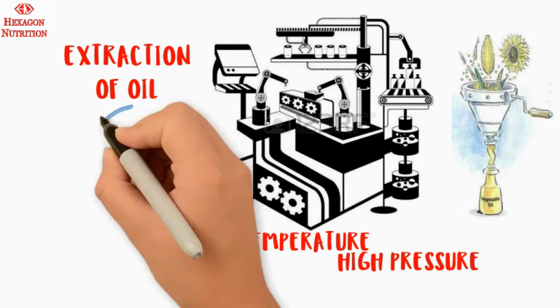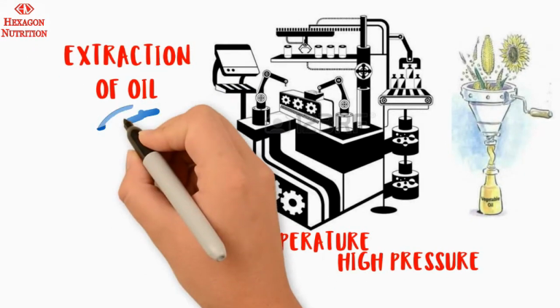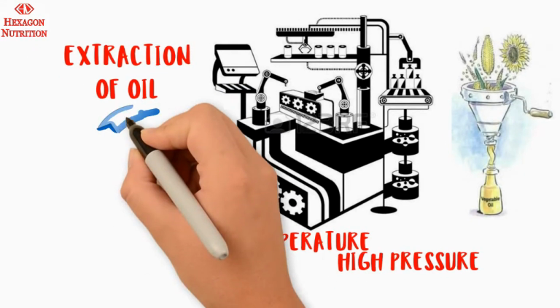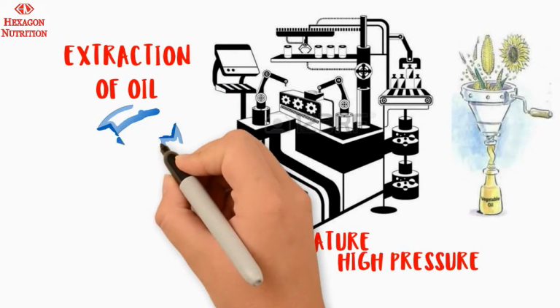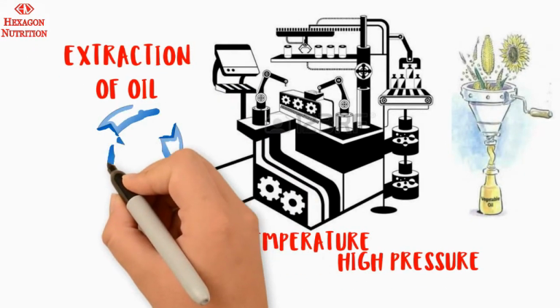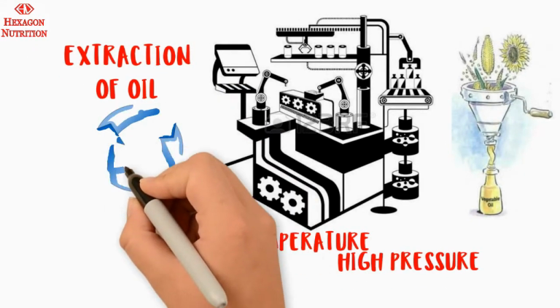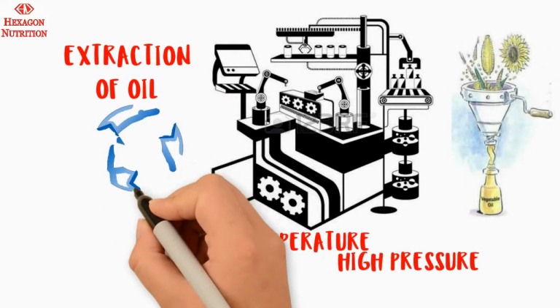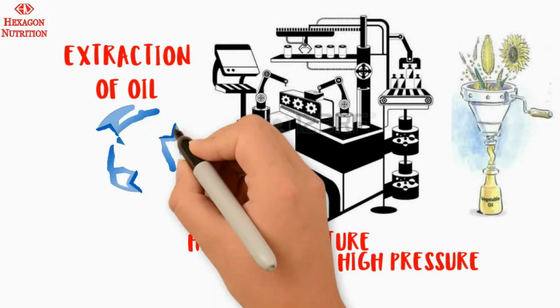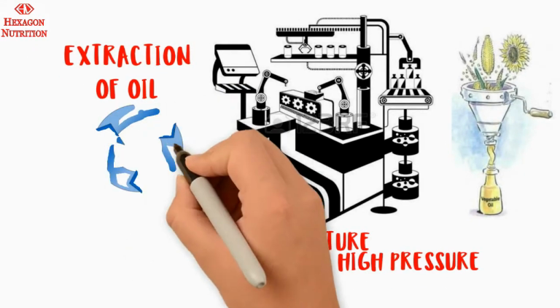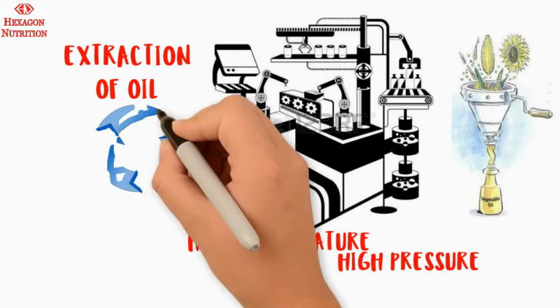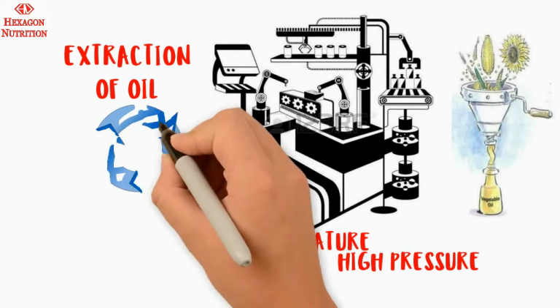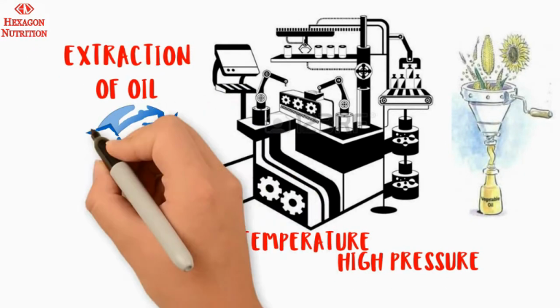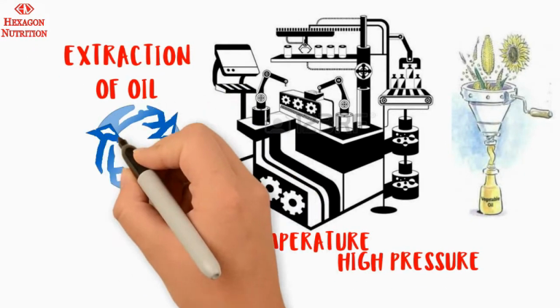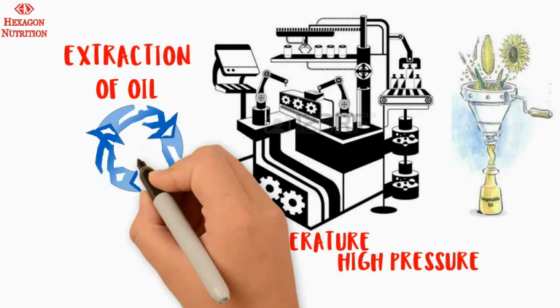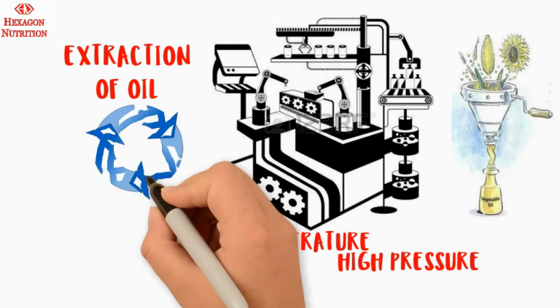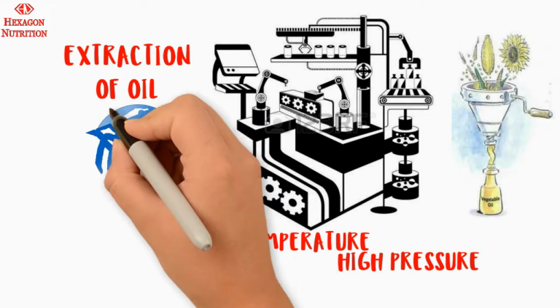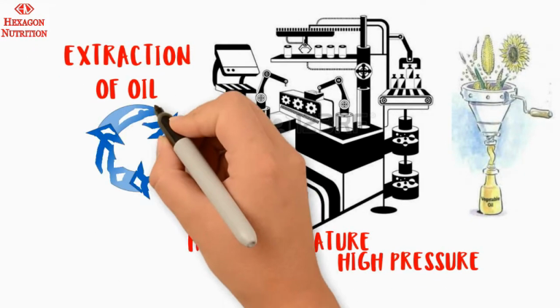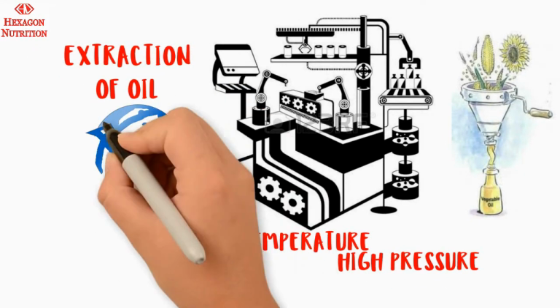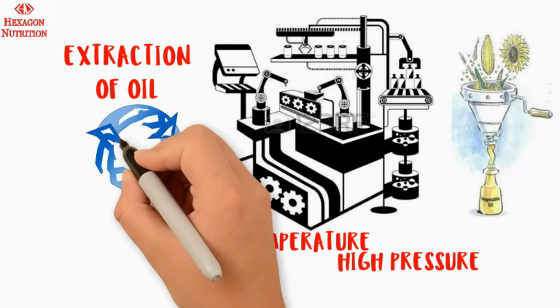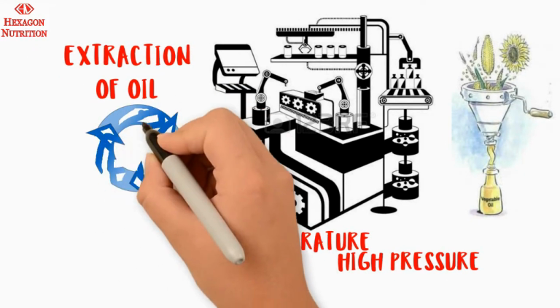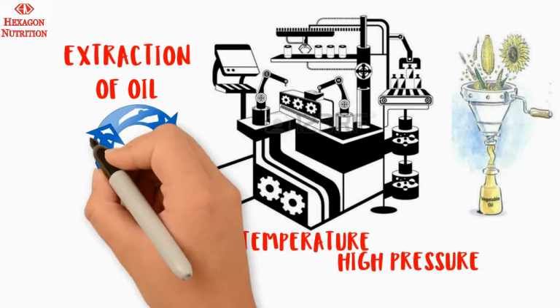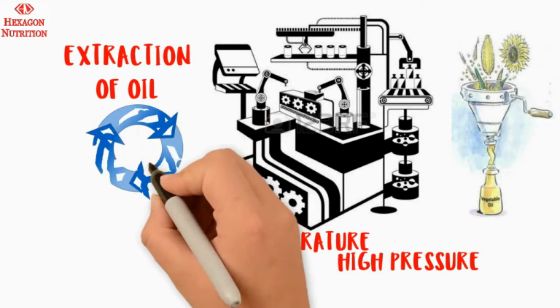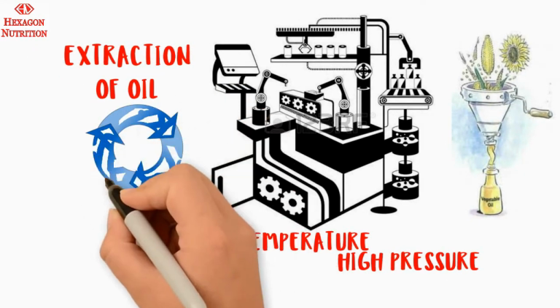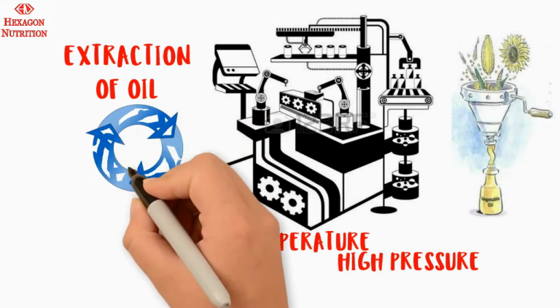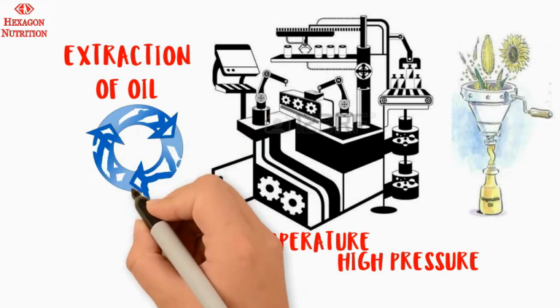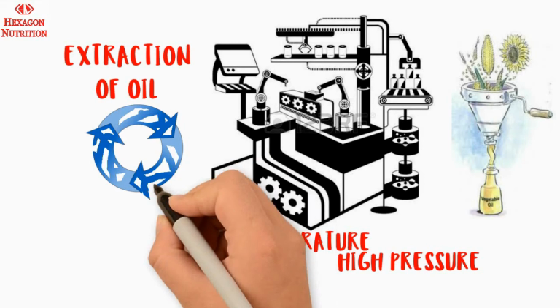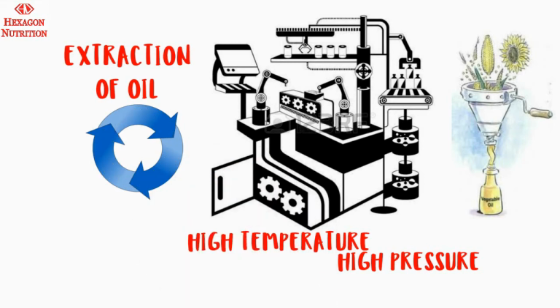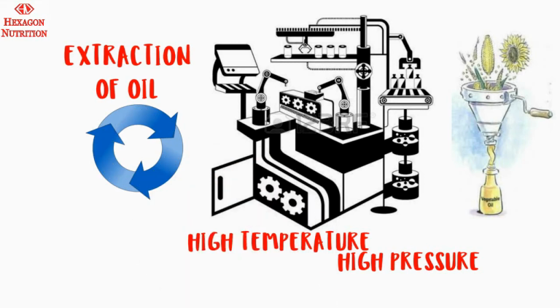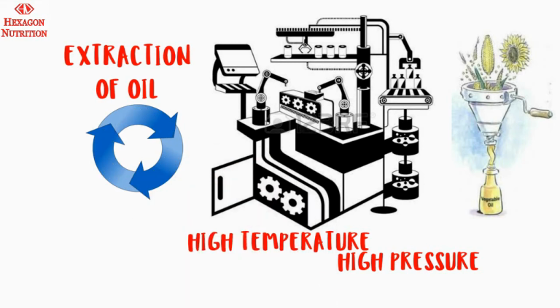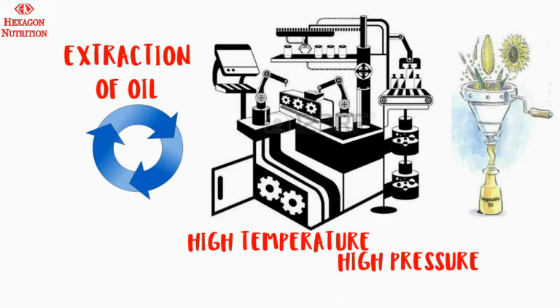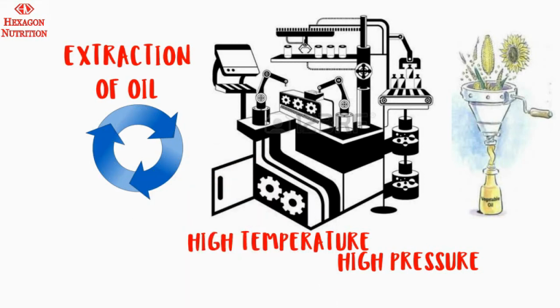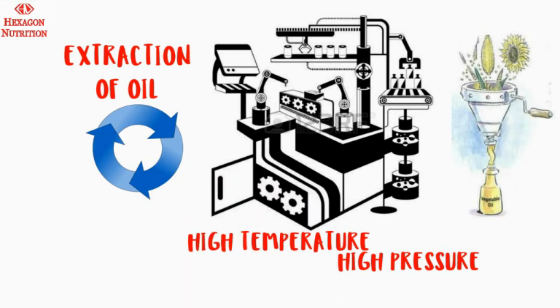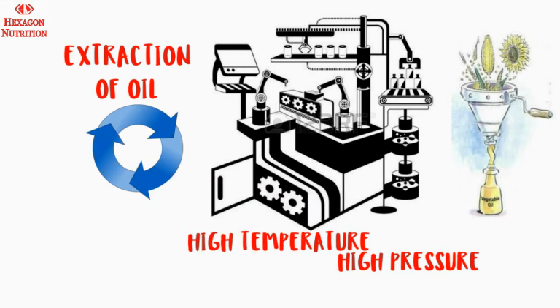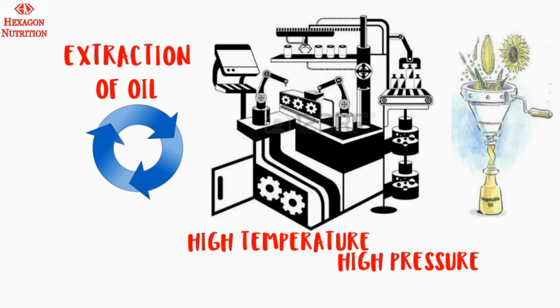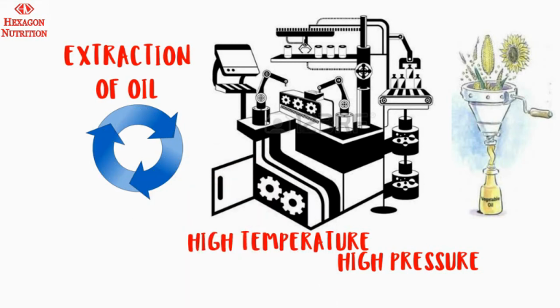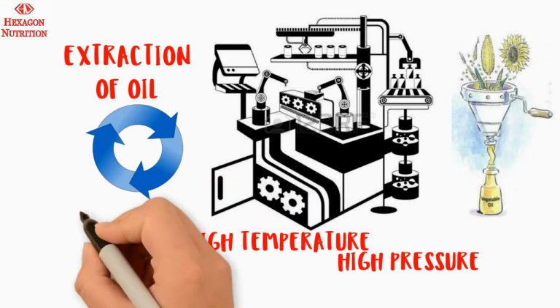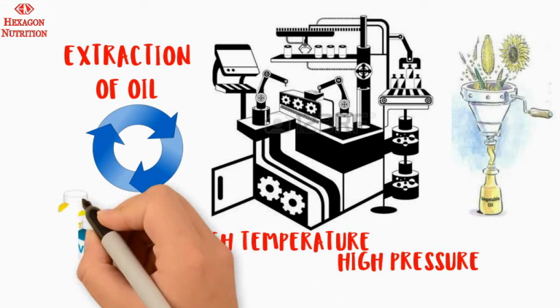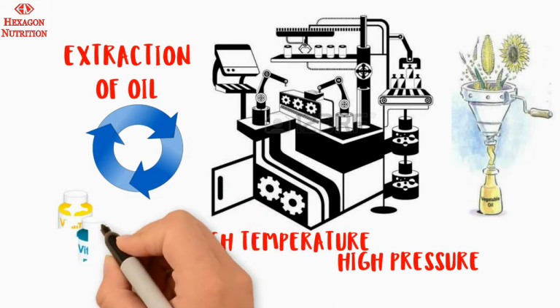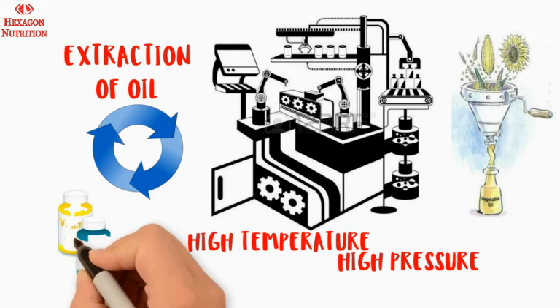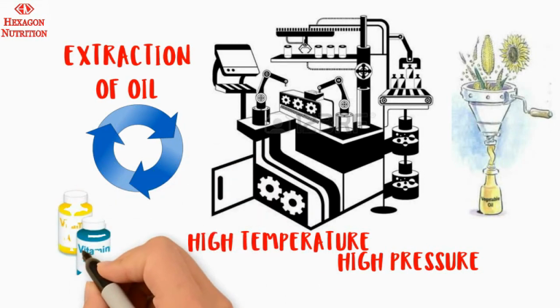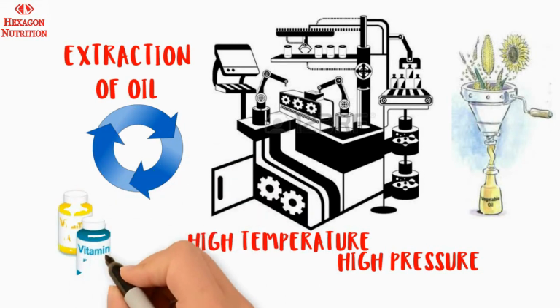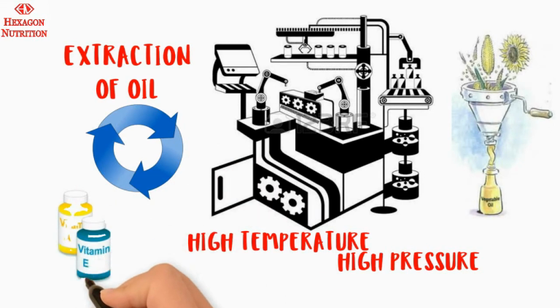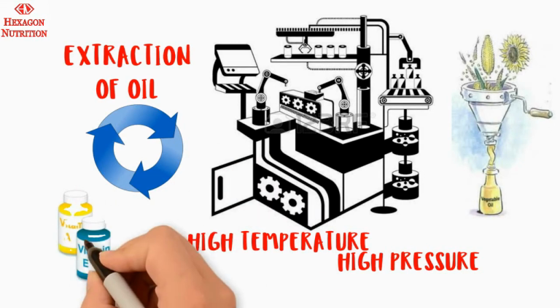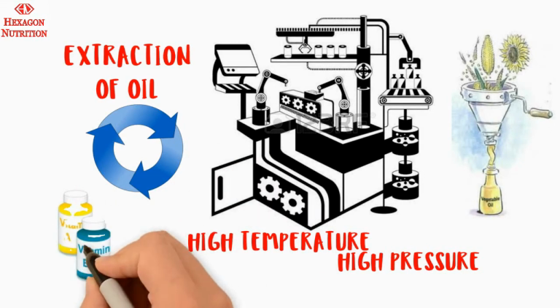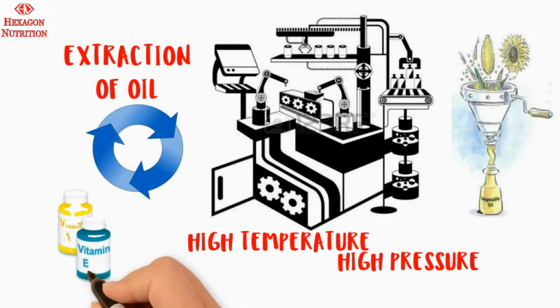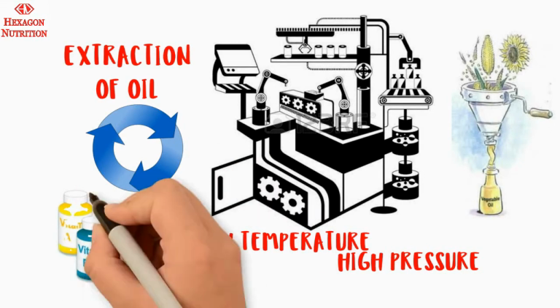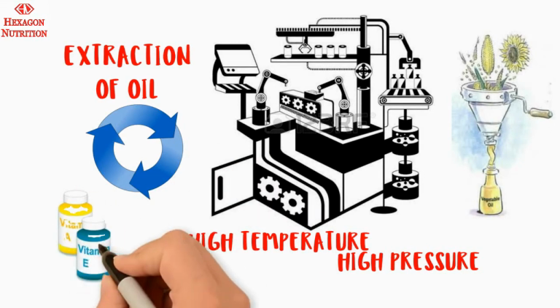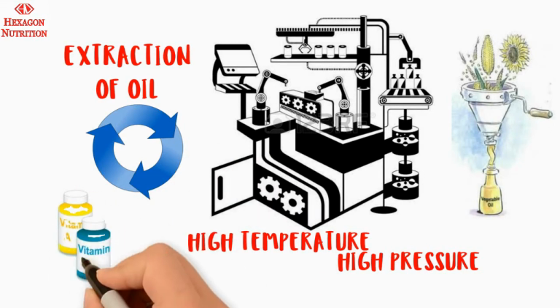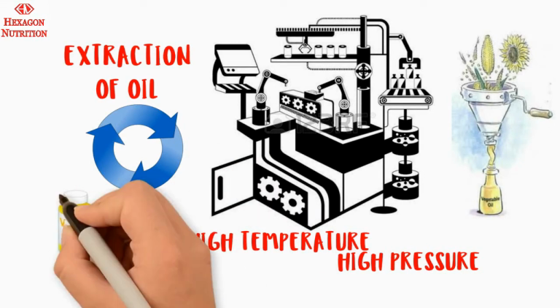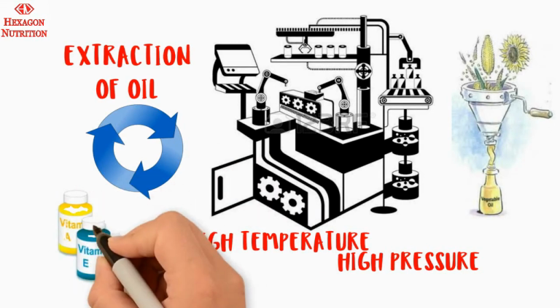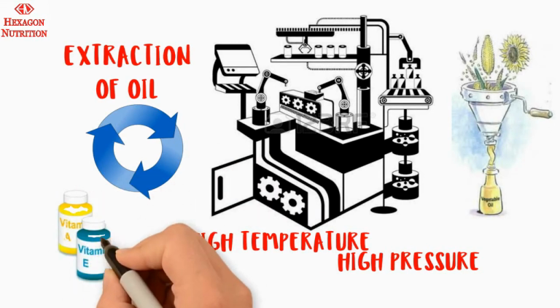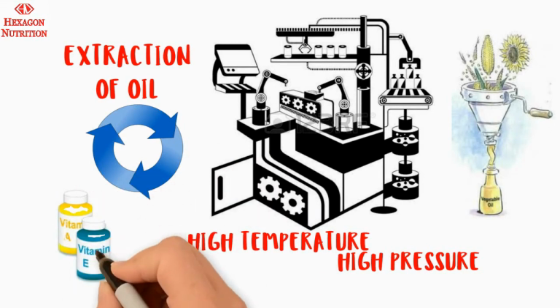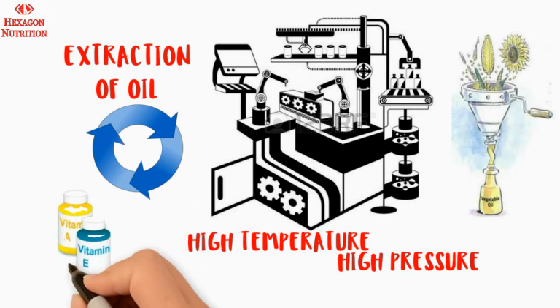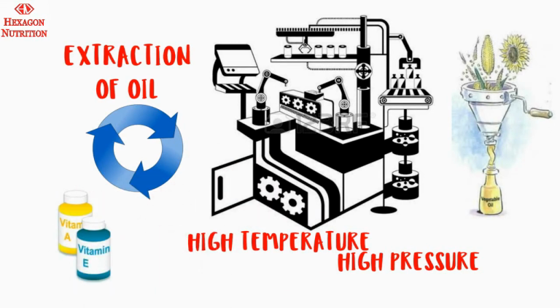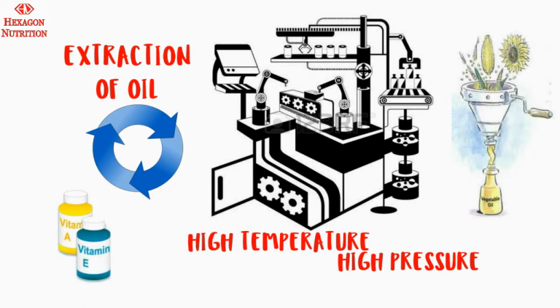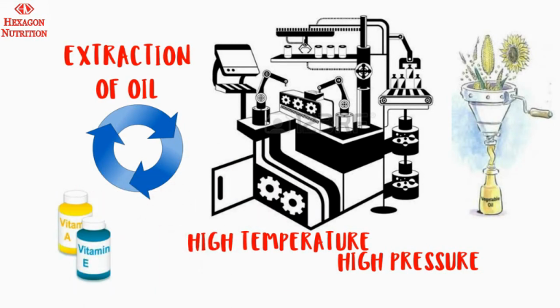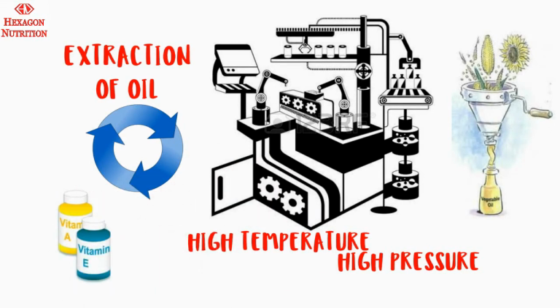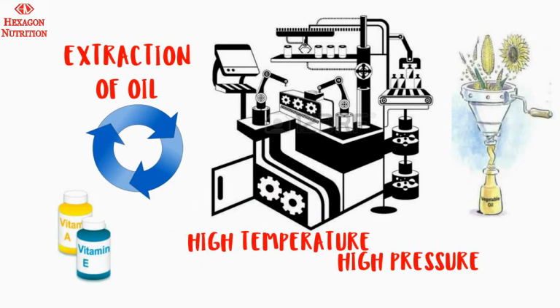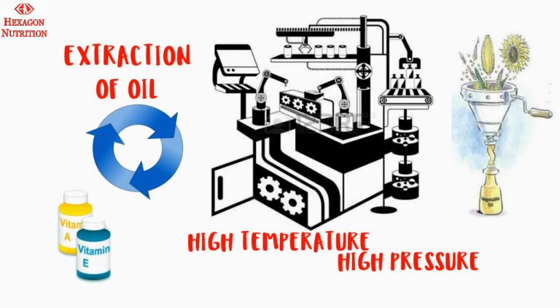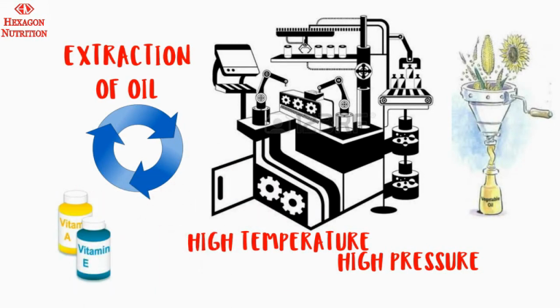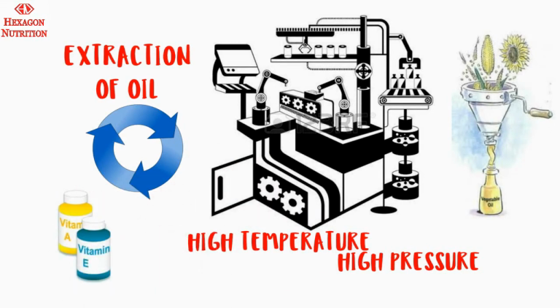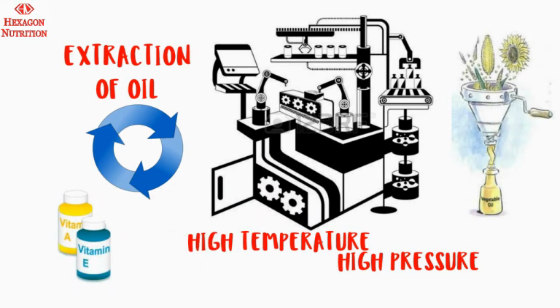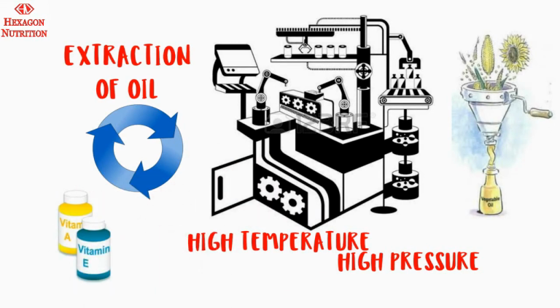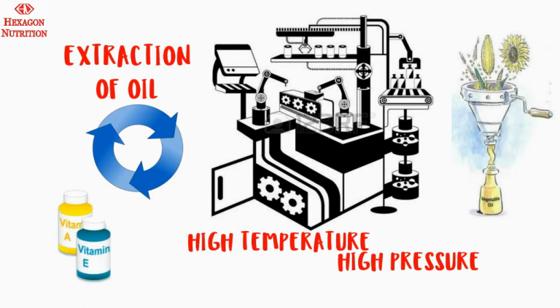However, these processes destroy the essential nutrients that are naturally present in oil, such as vitamin E and vitamin A.